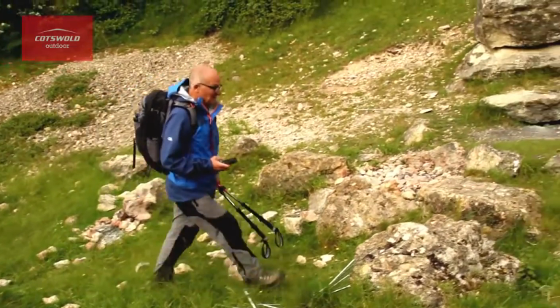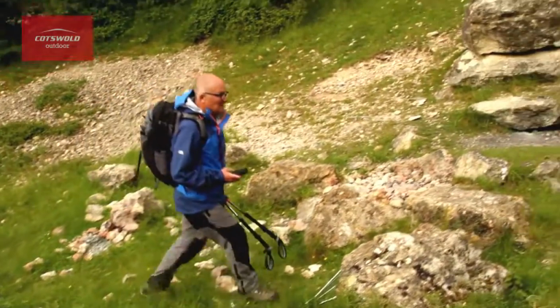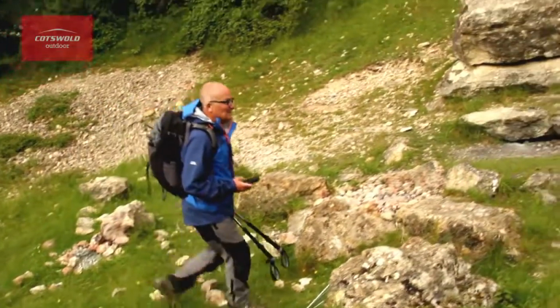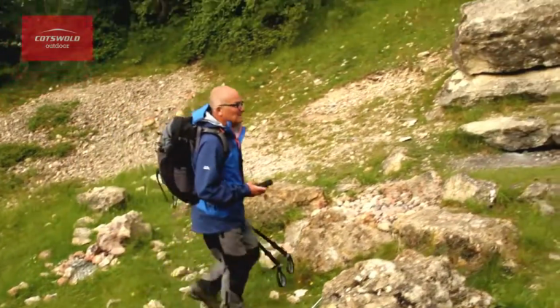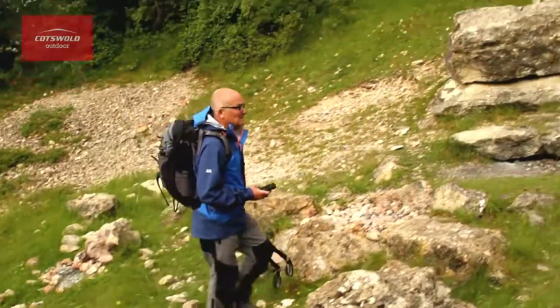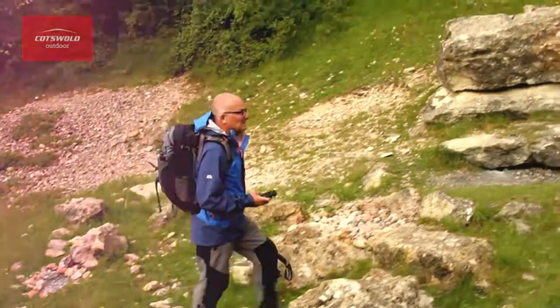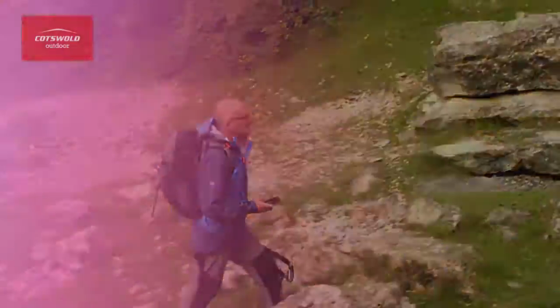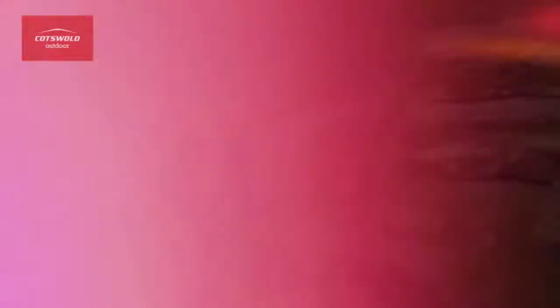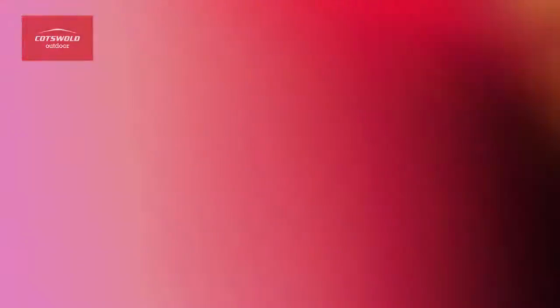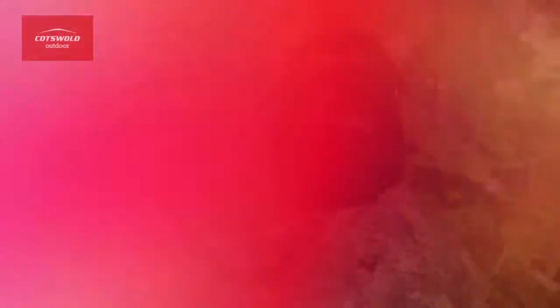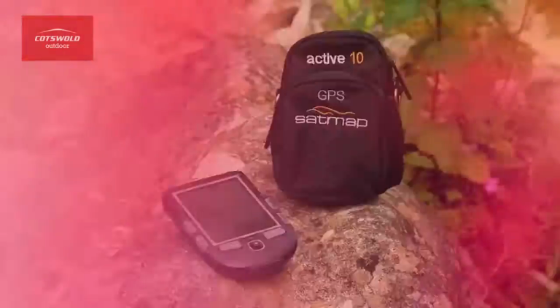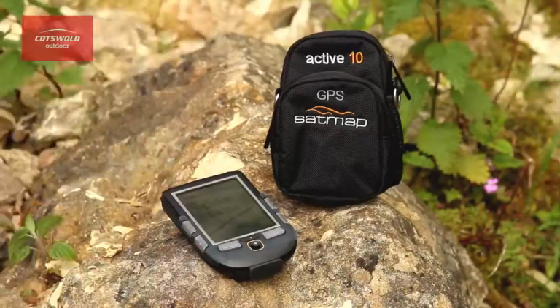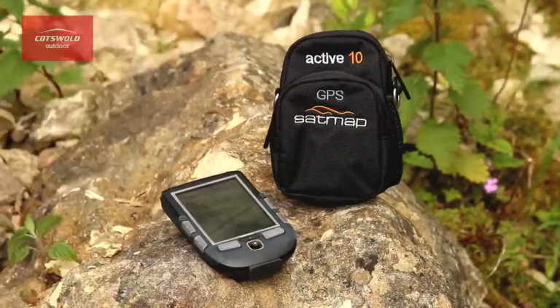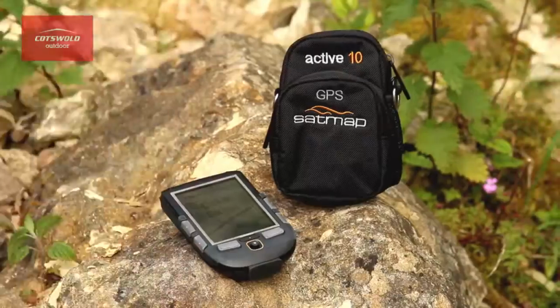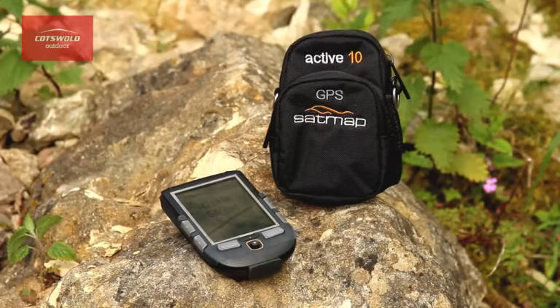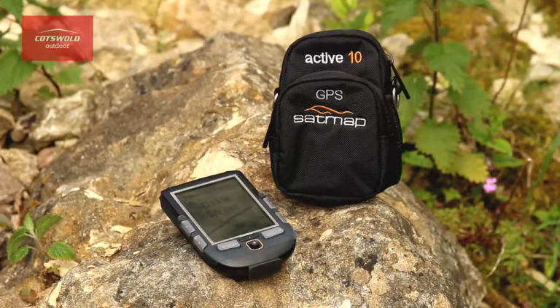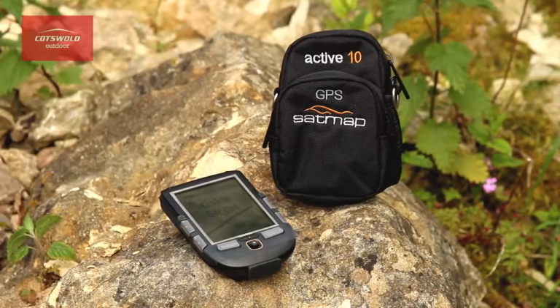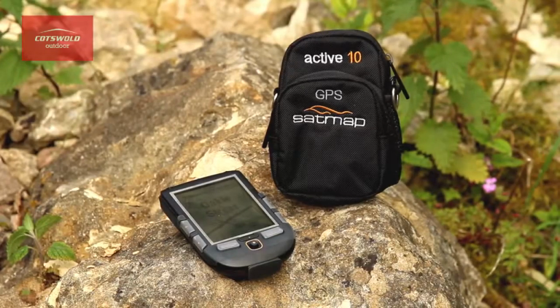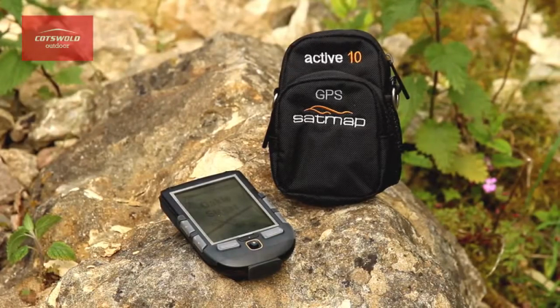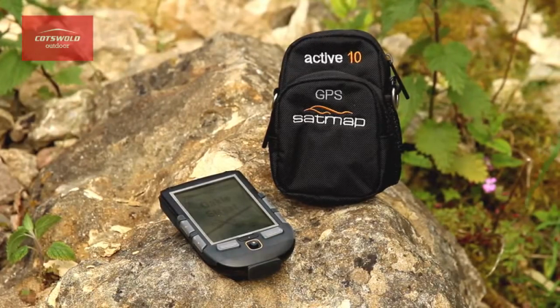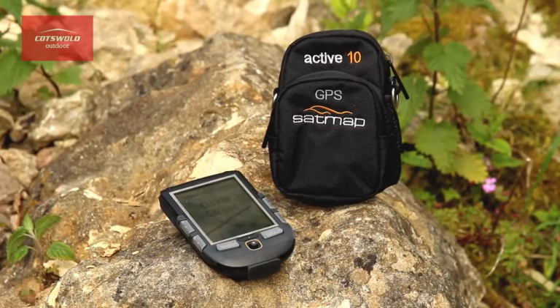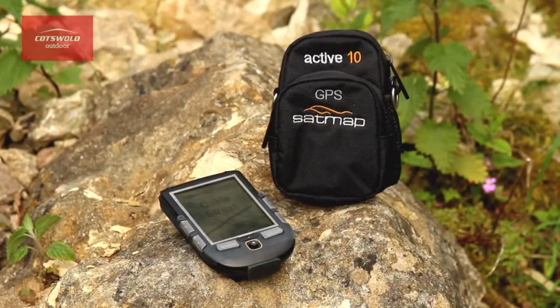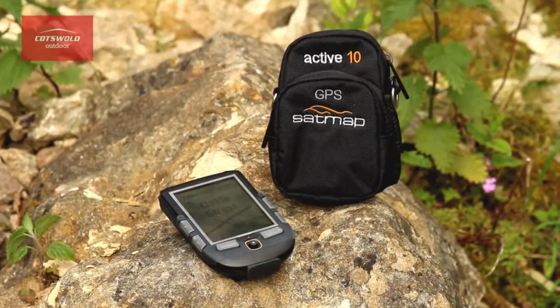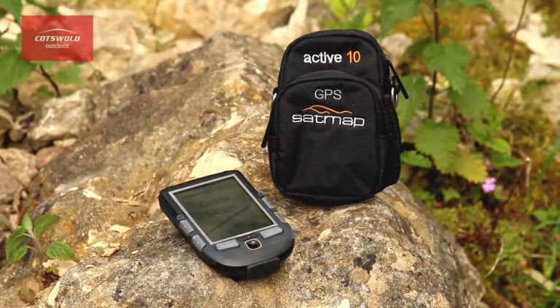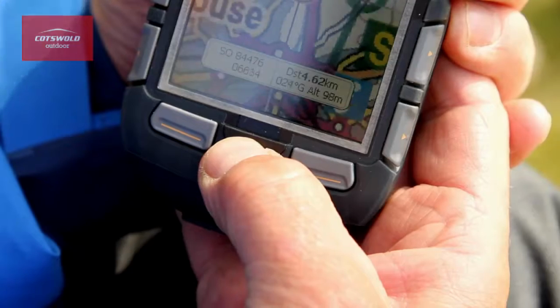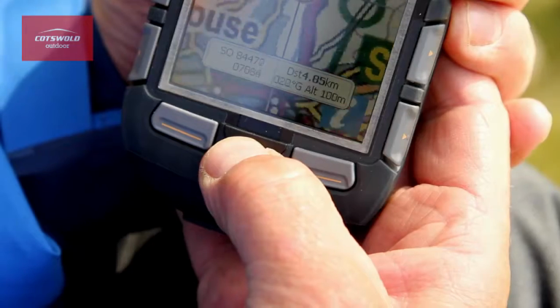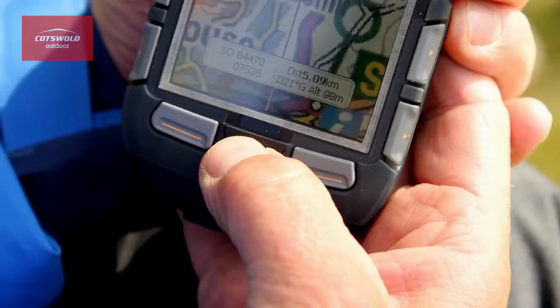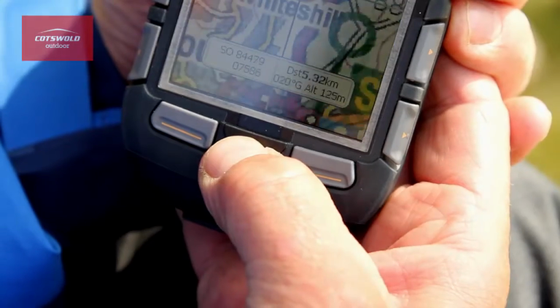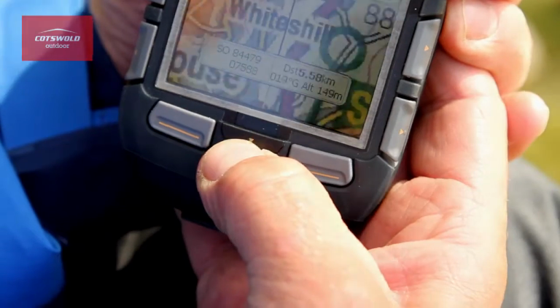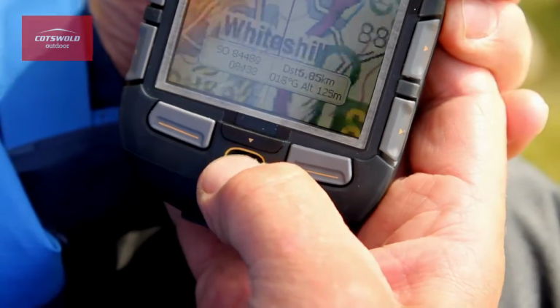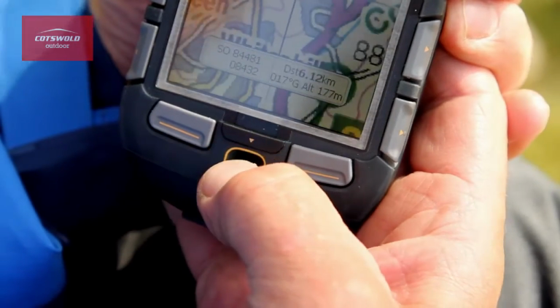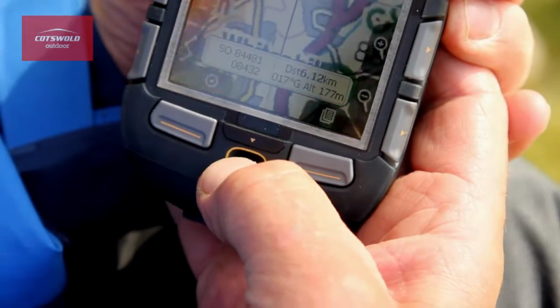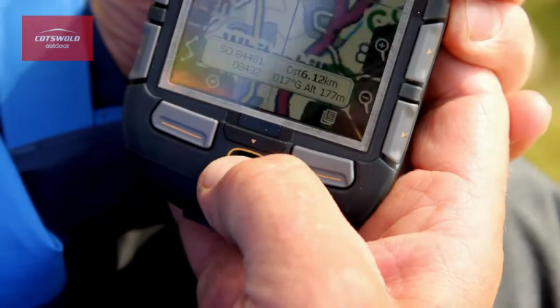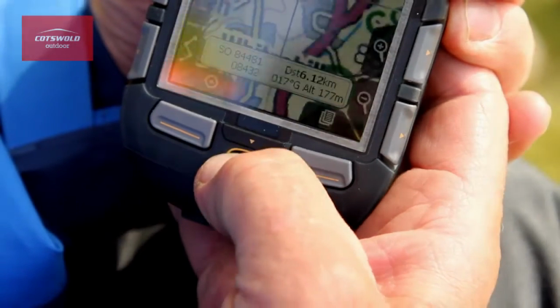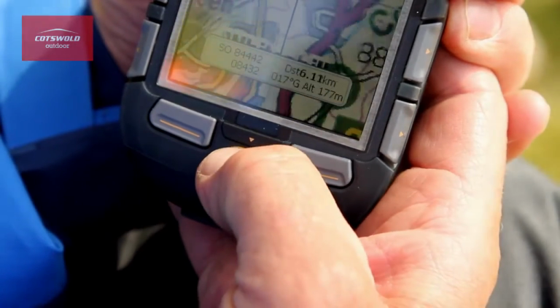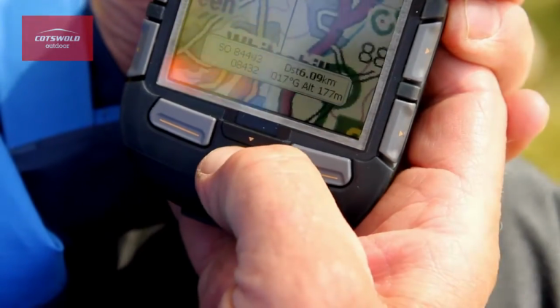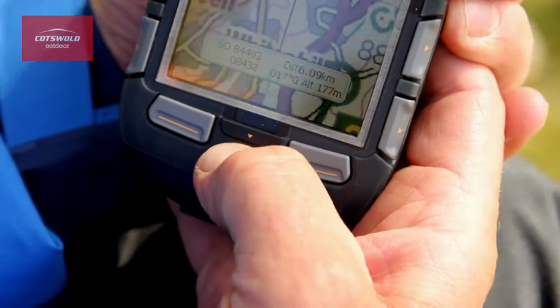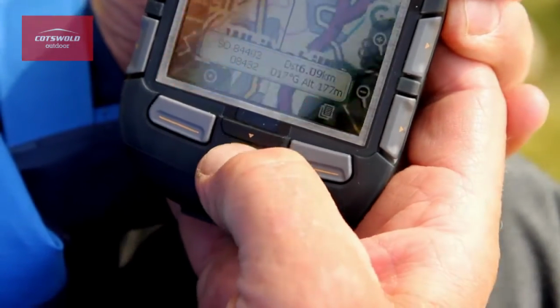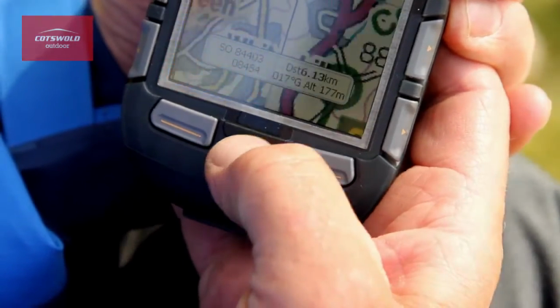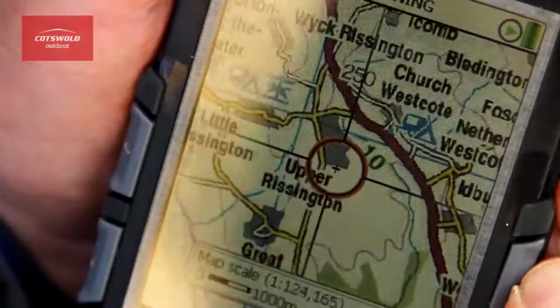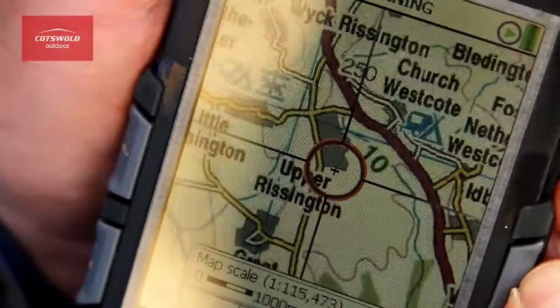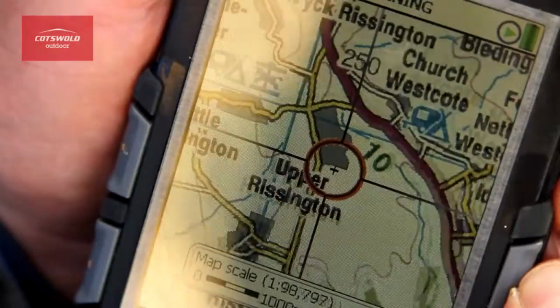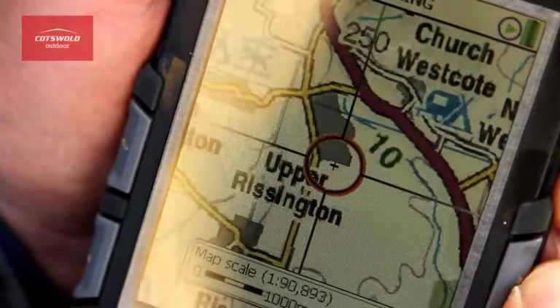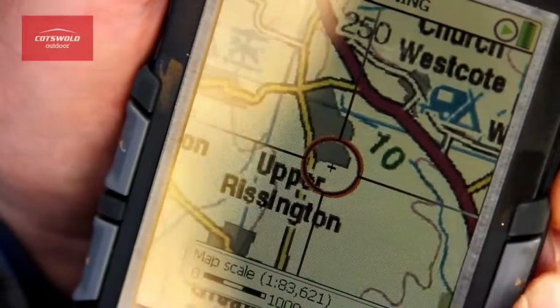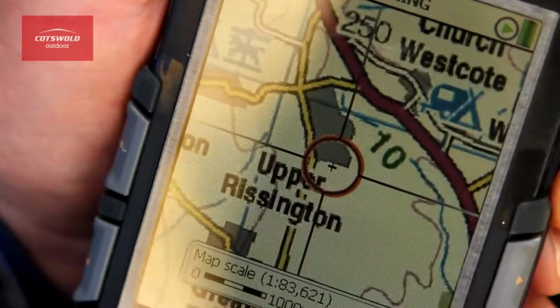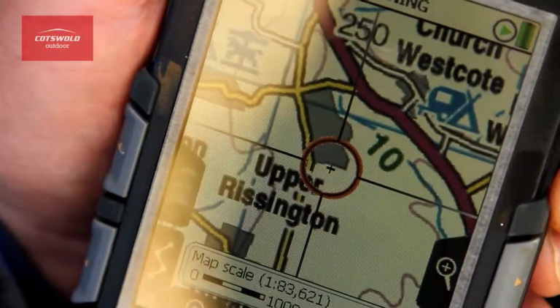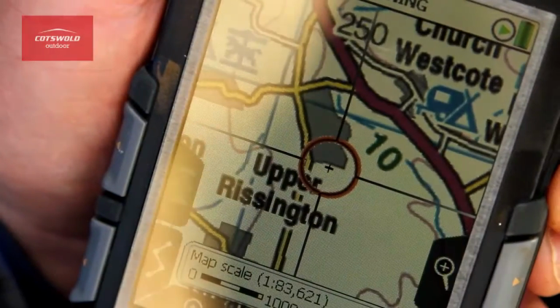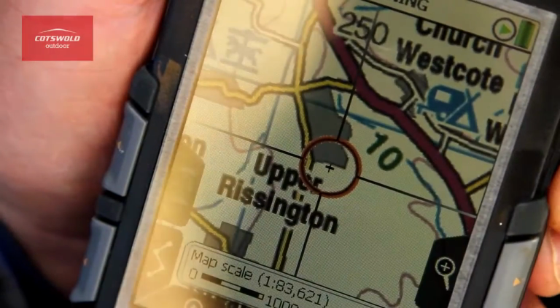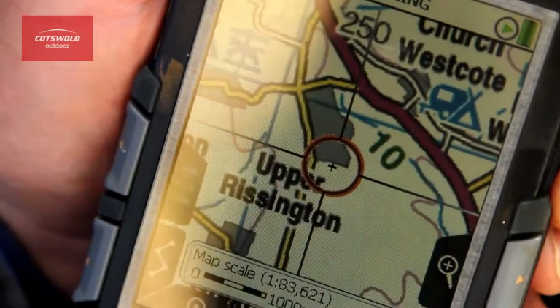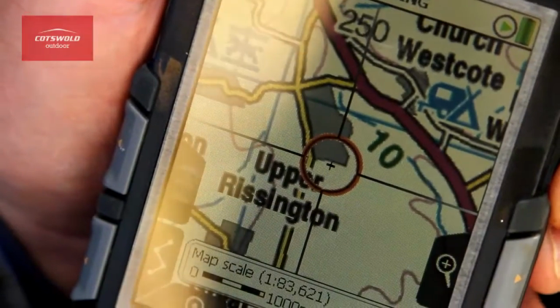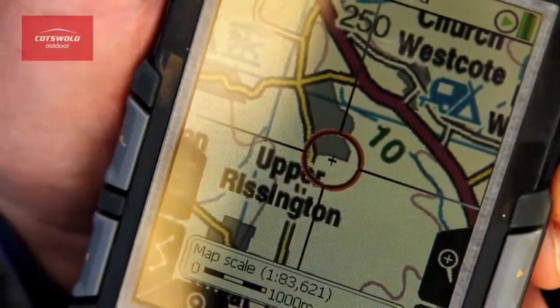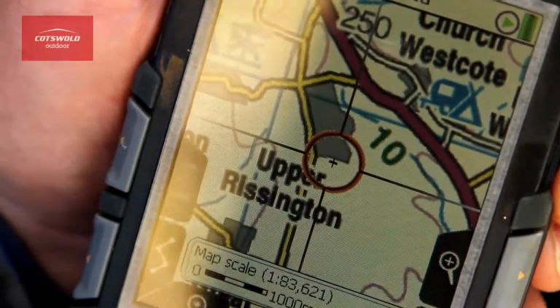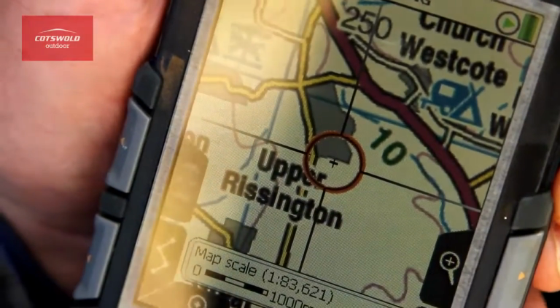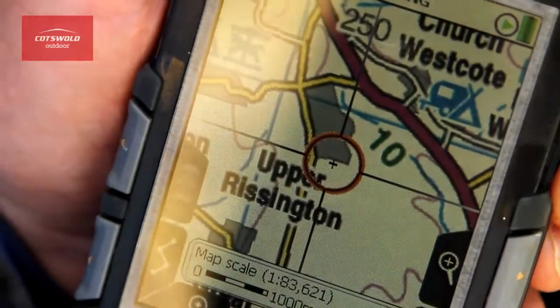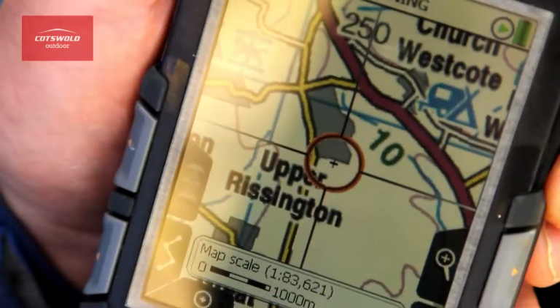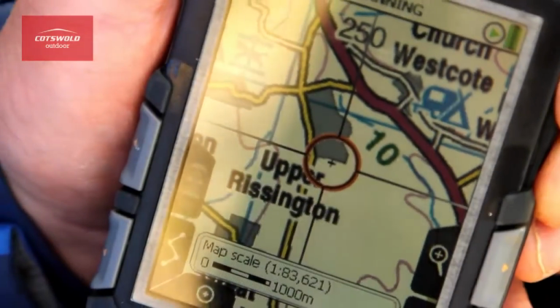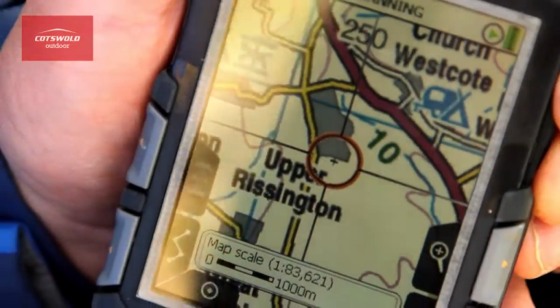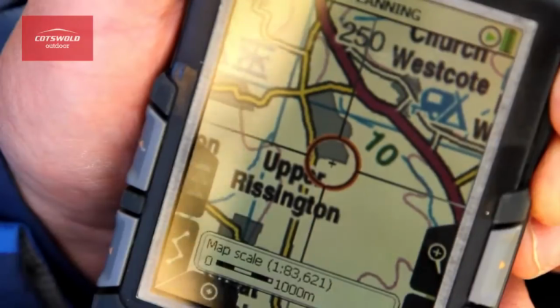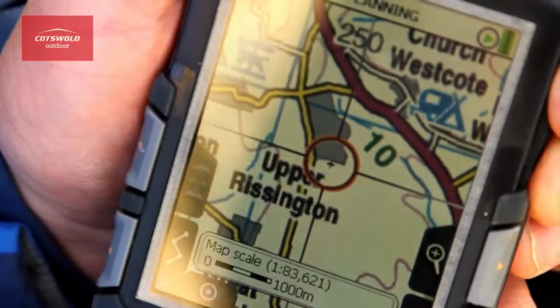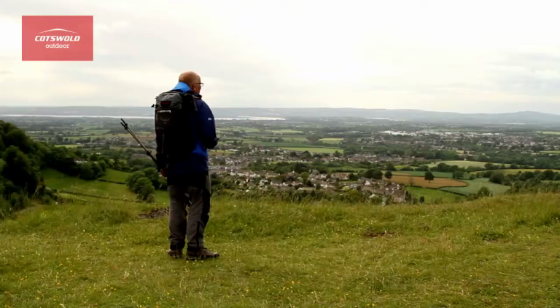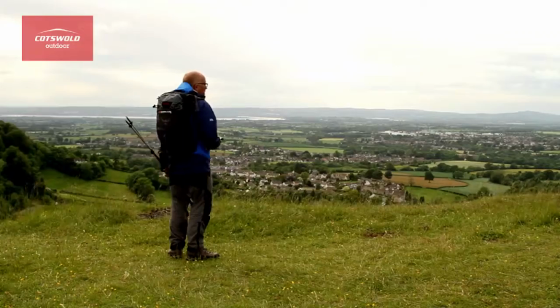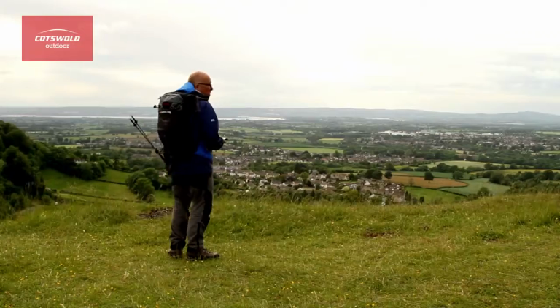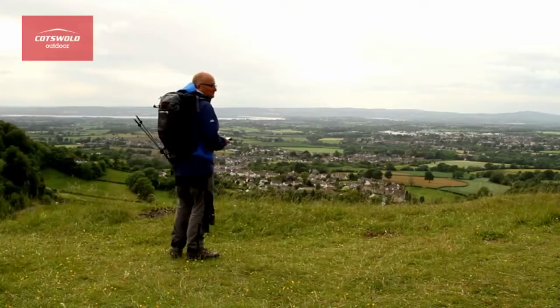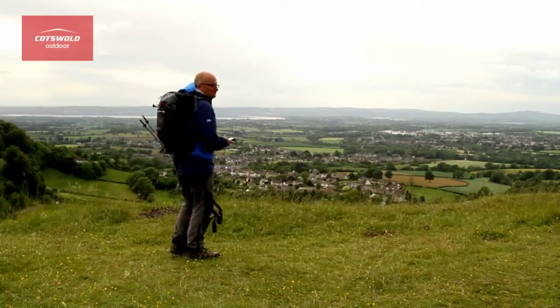The battery pack in this system packs a big punch. It's got a massive capacity. This gives you the confidence that you're never going to run out when you really need it.